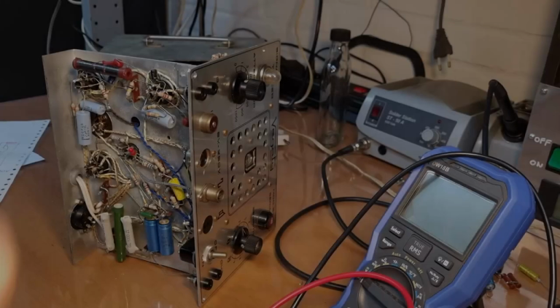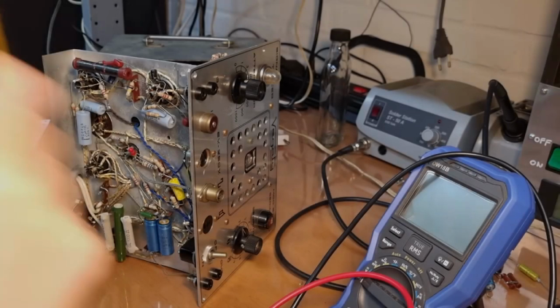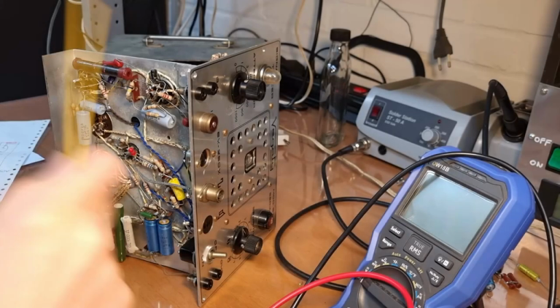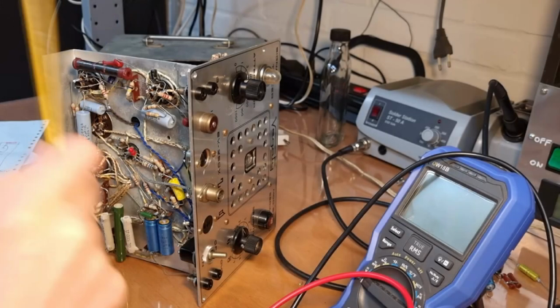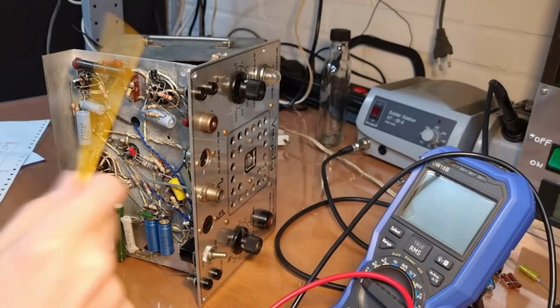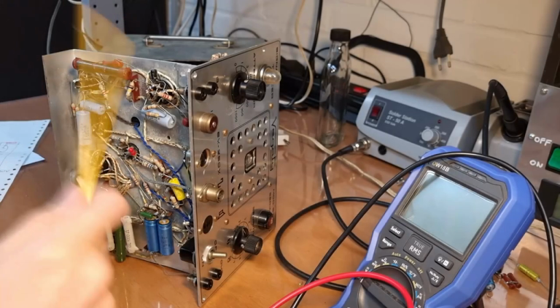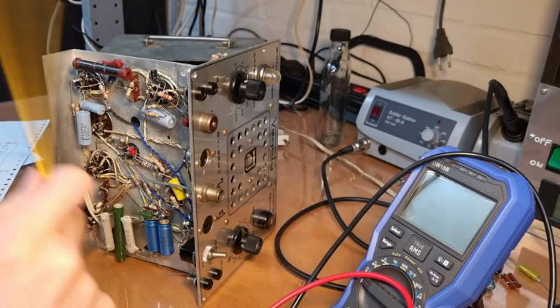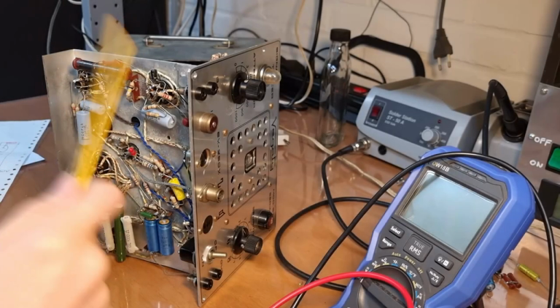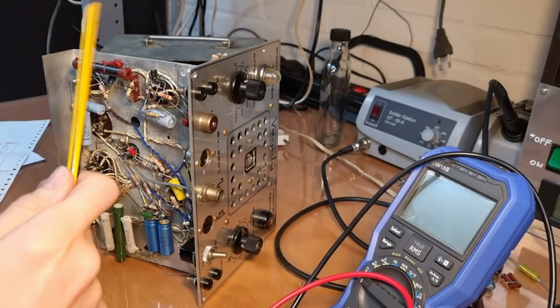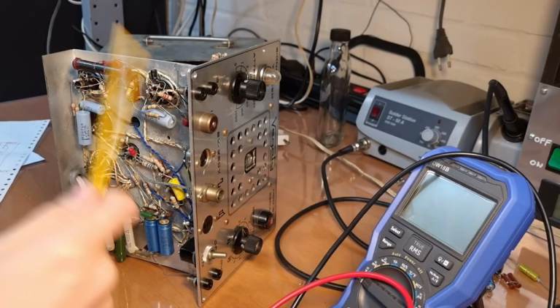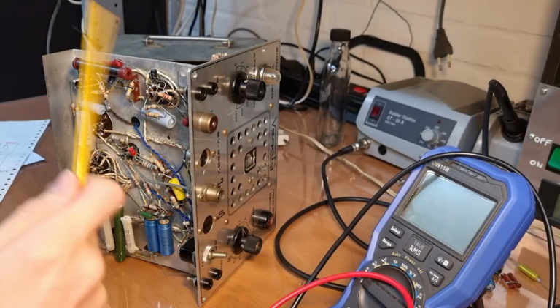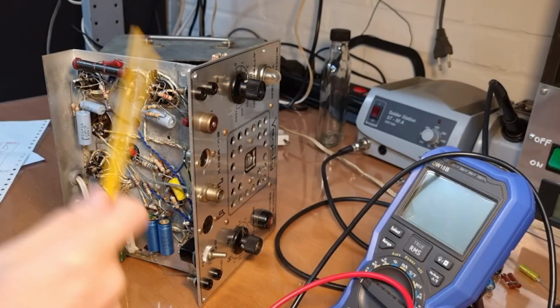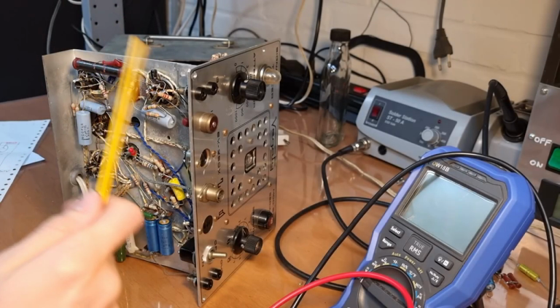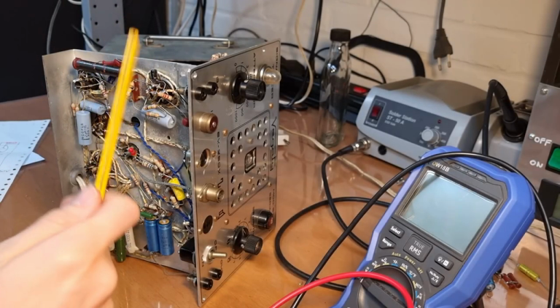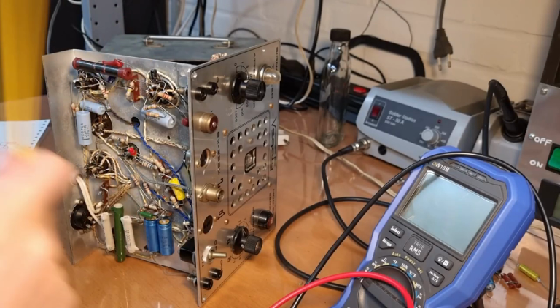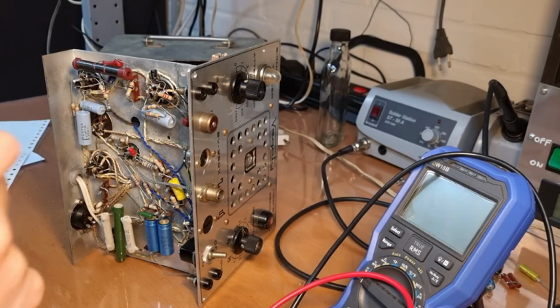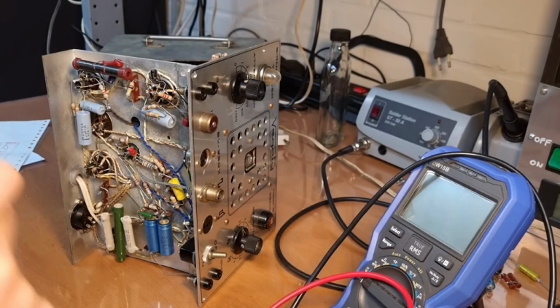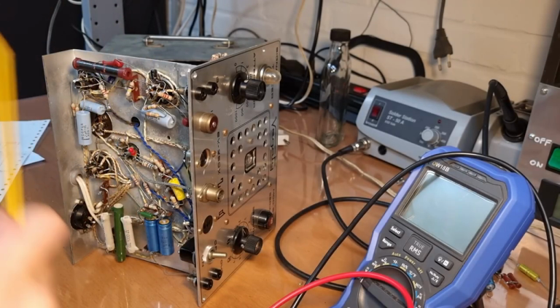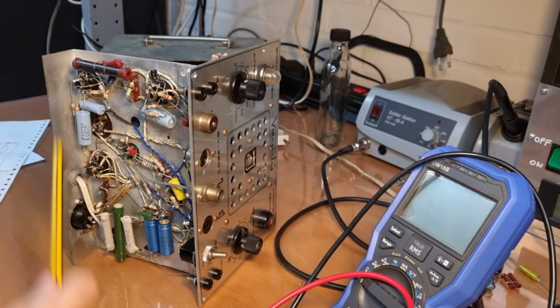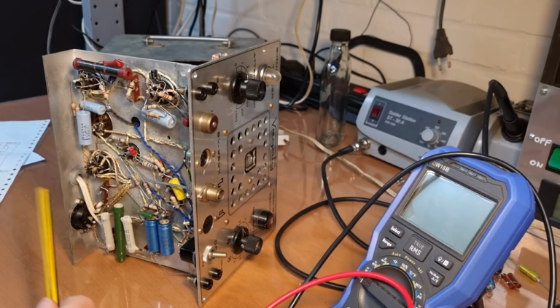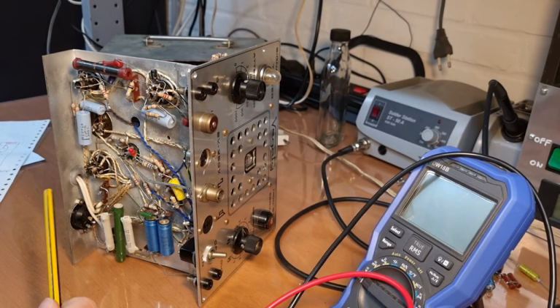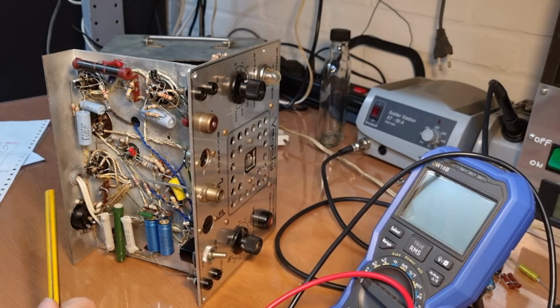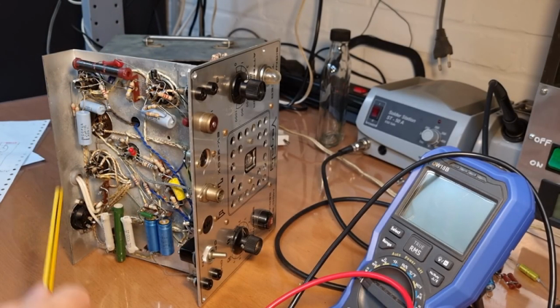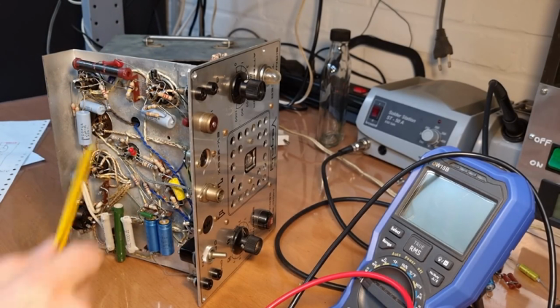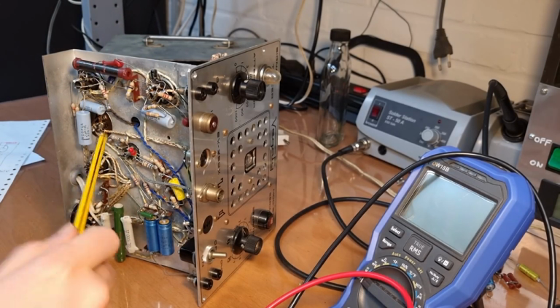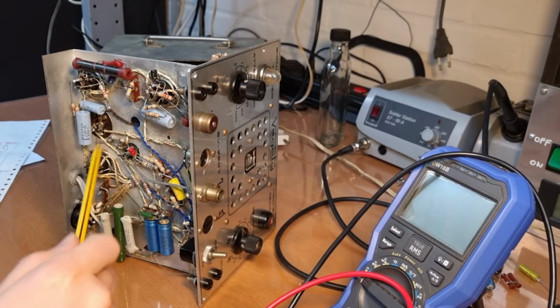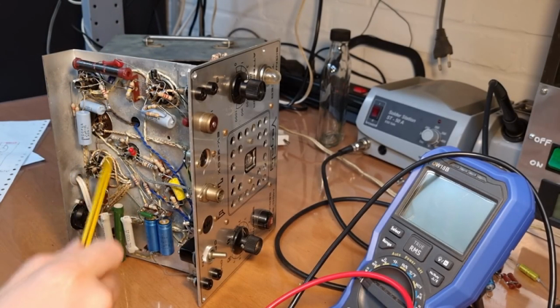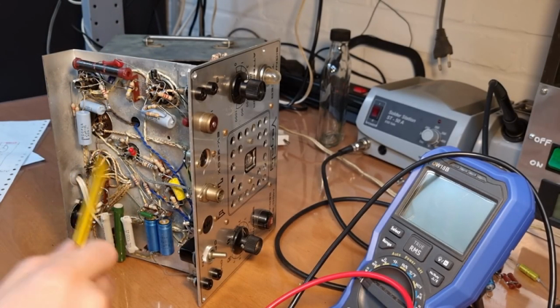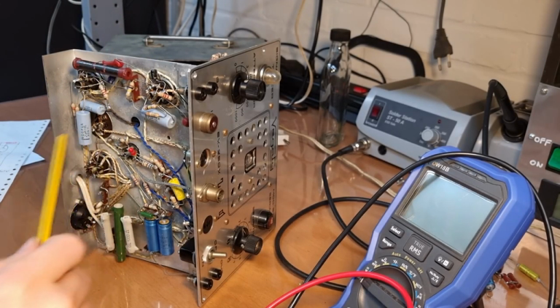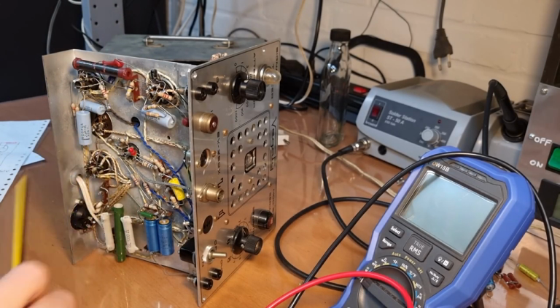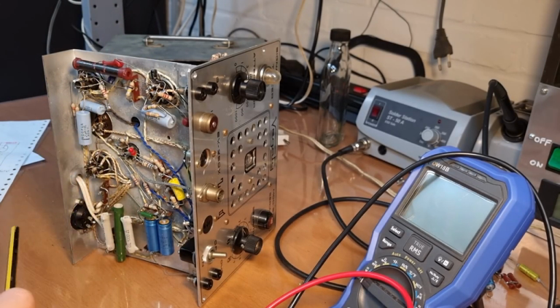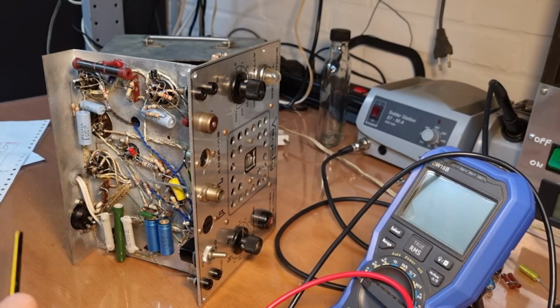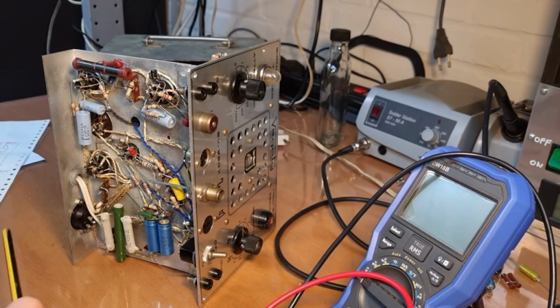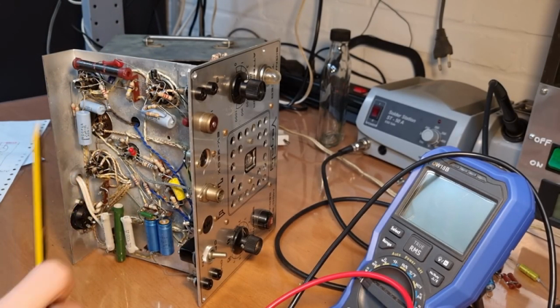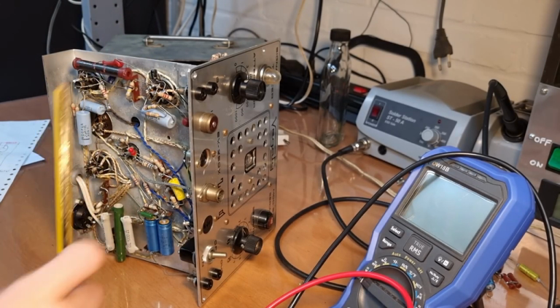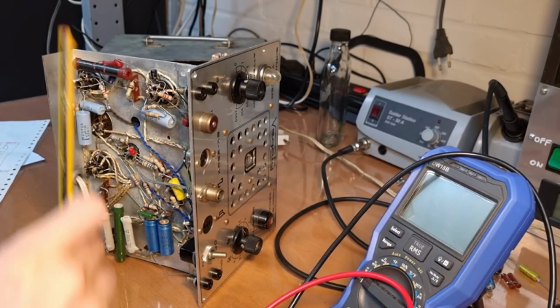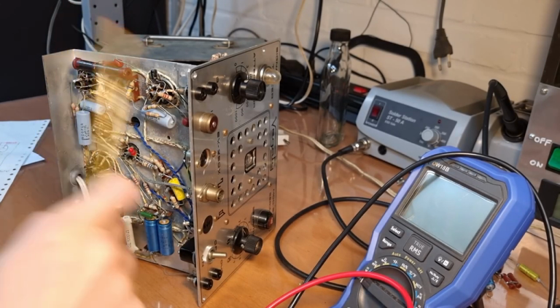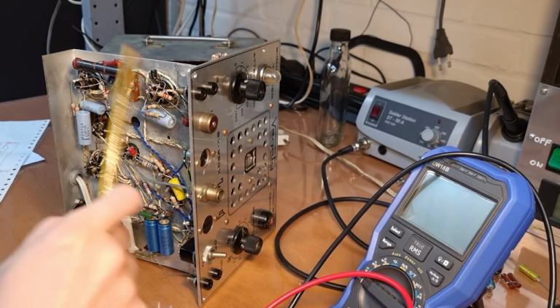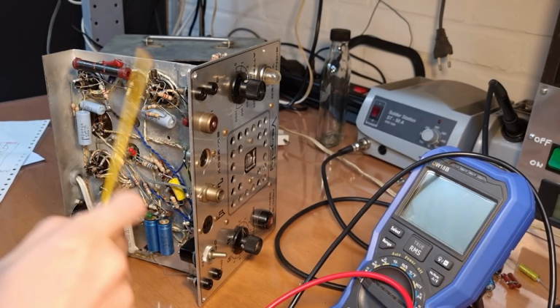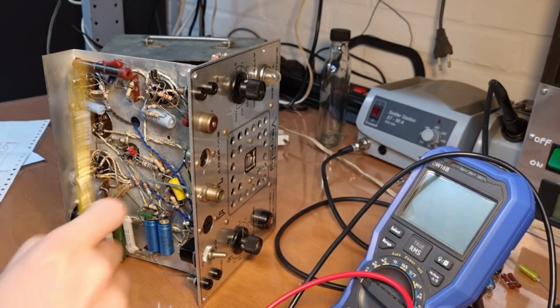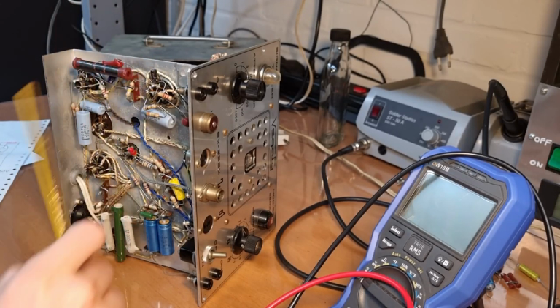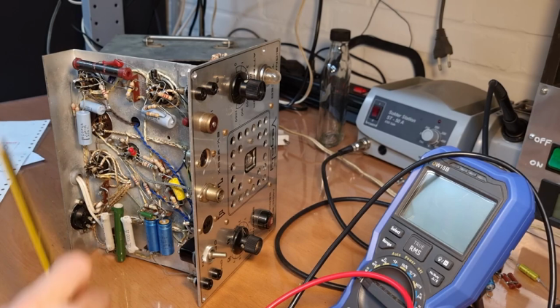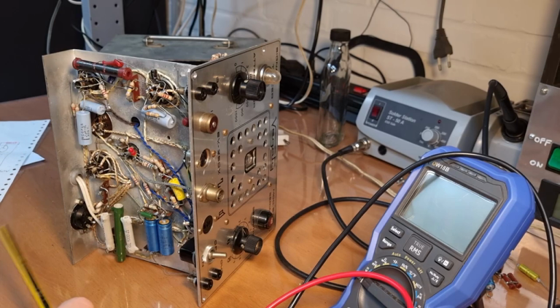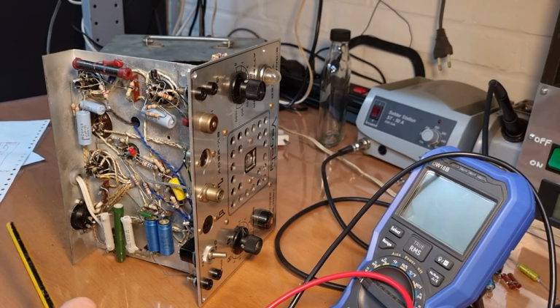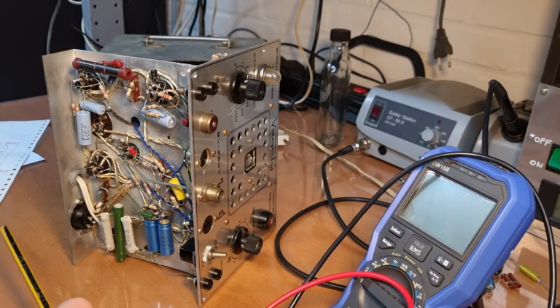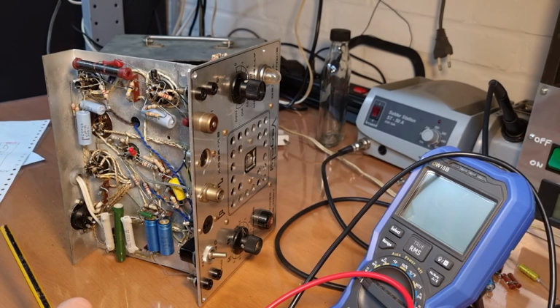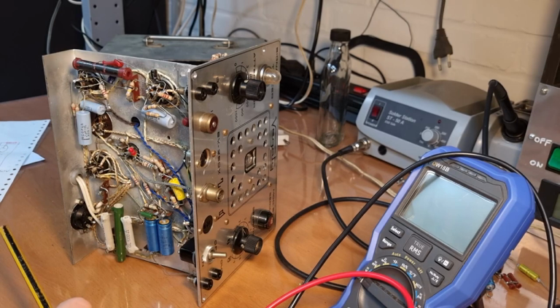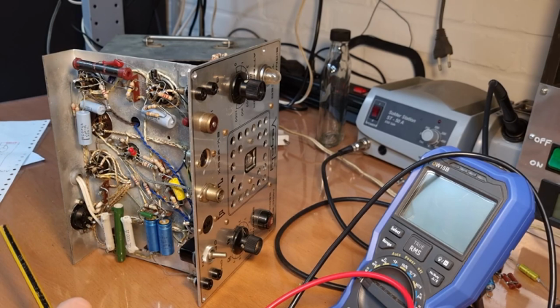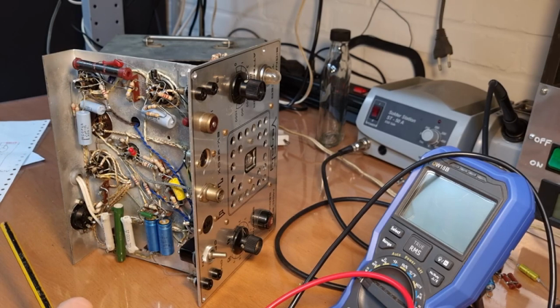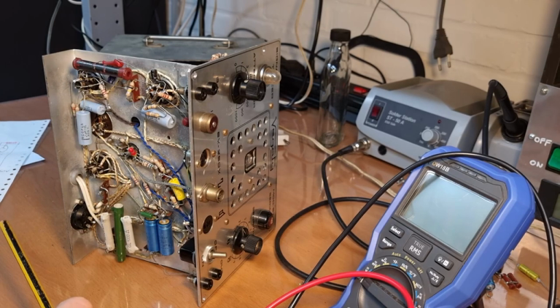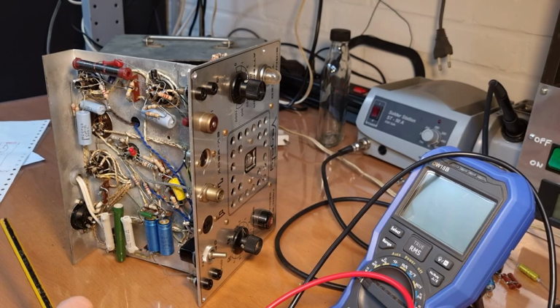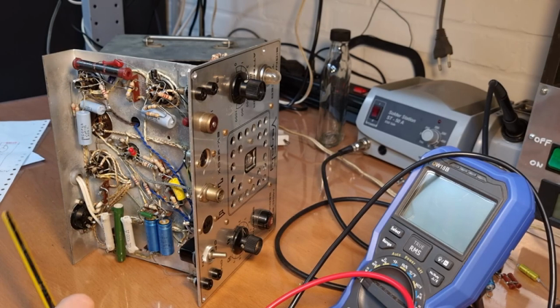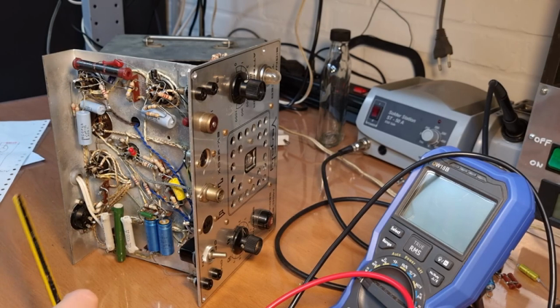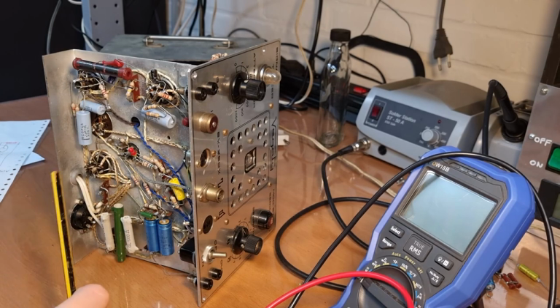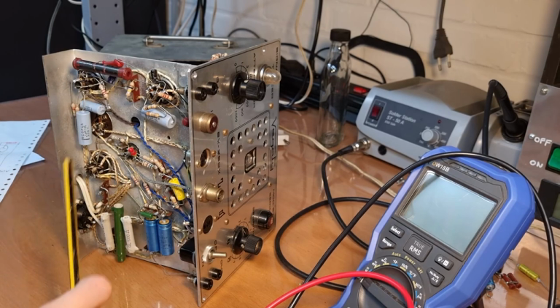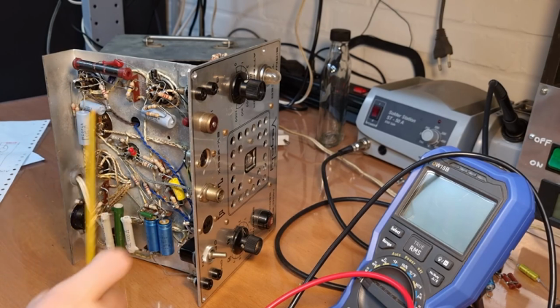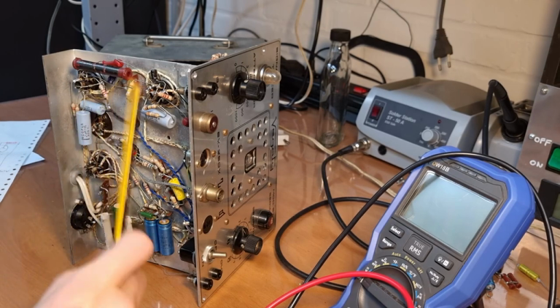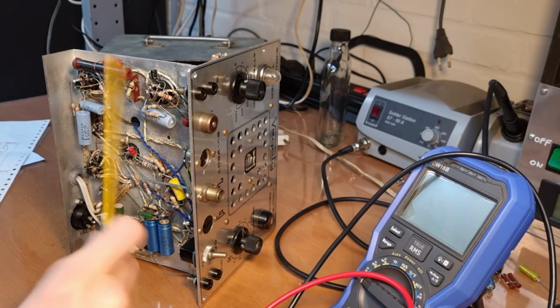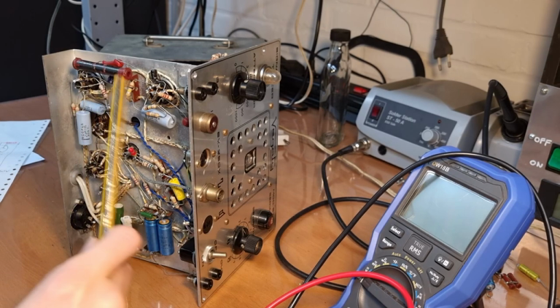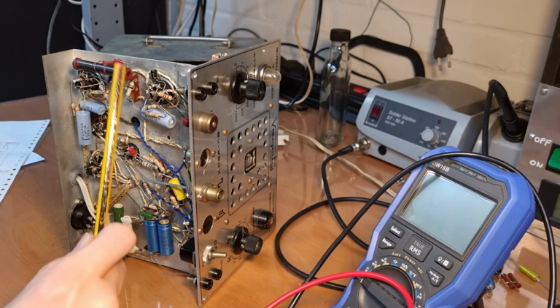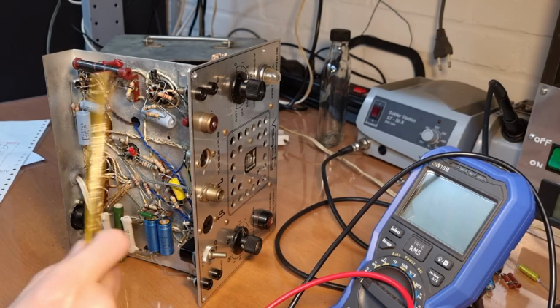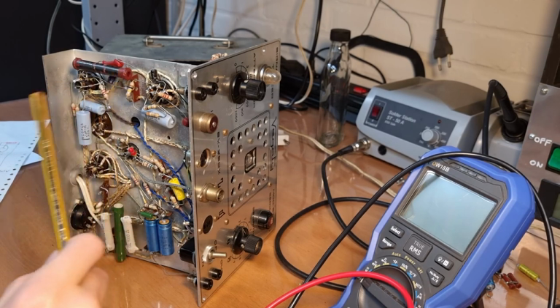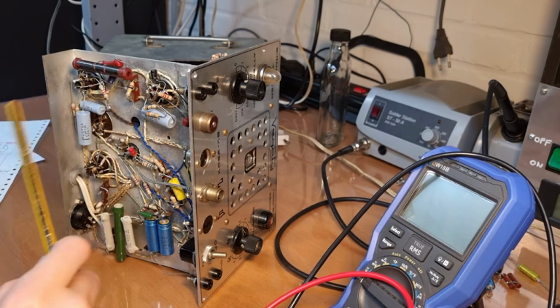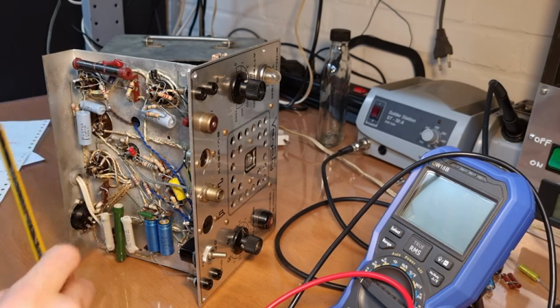I think something has been wrongly assembled on this device originally in the factory. Let's have a look.